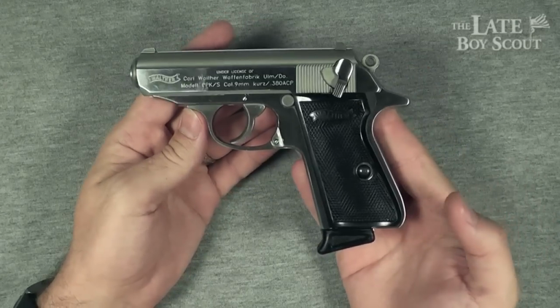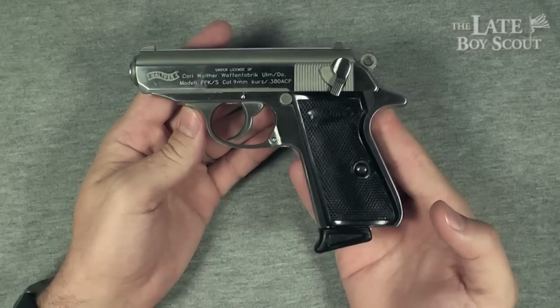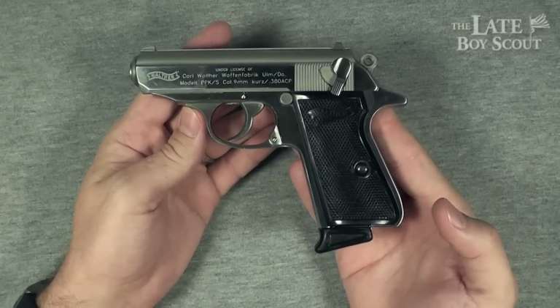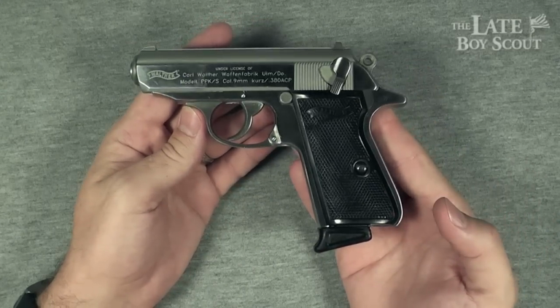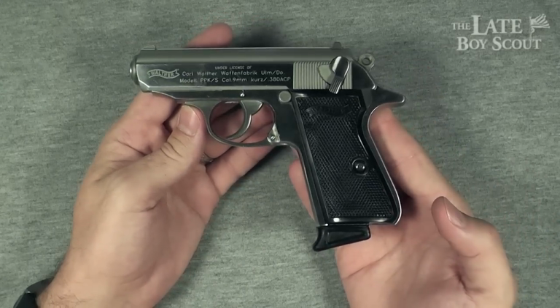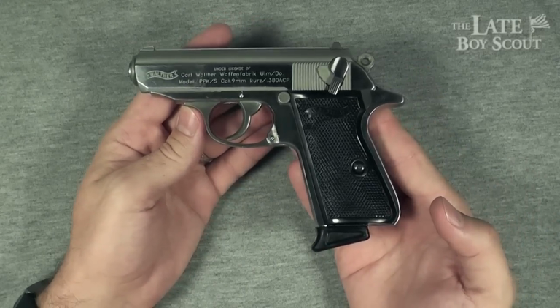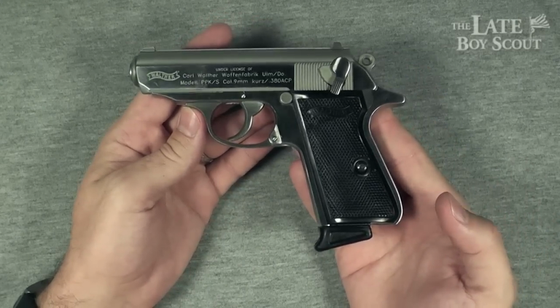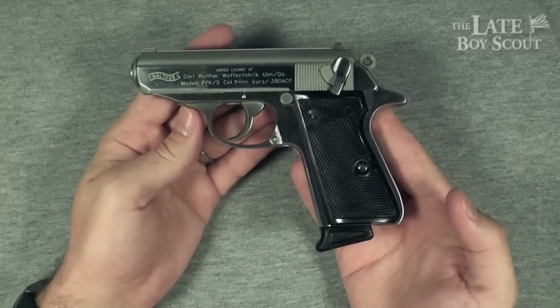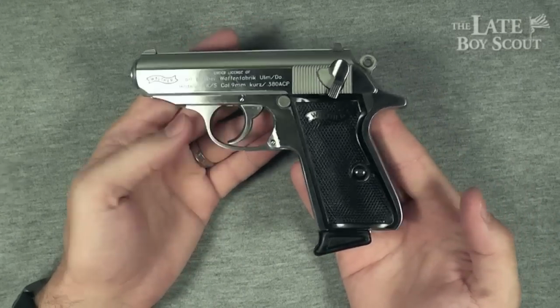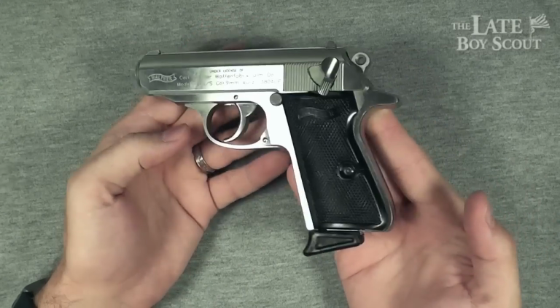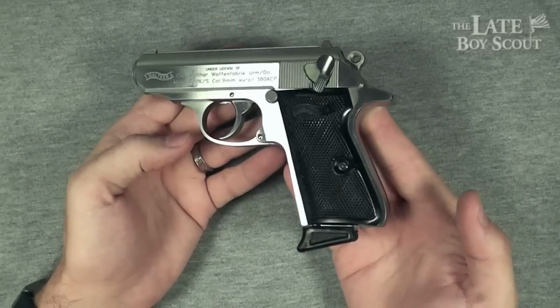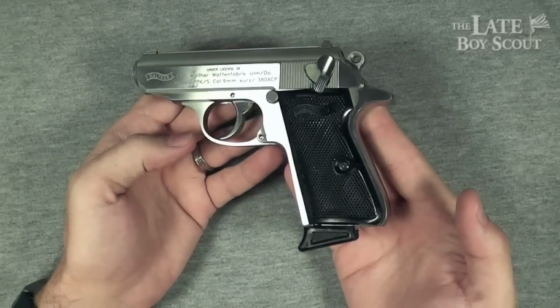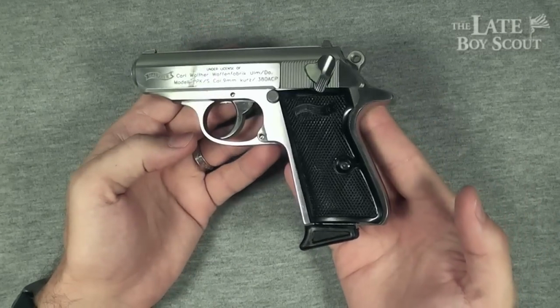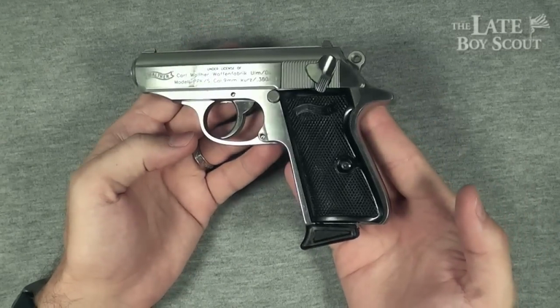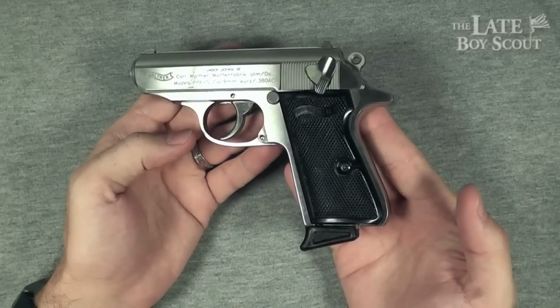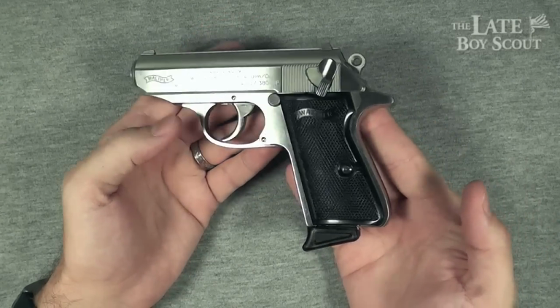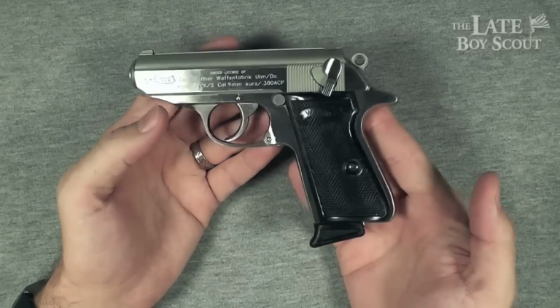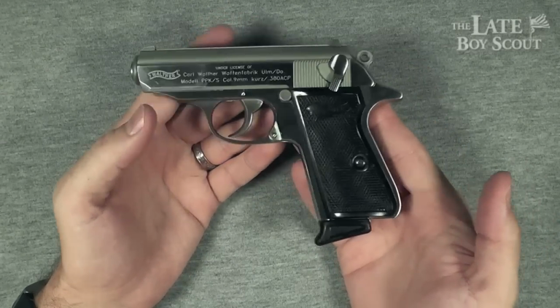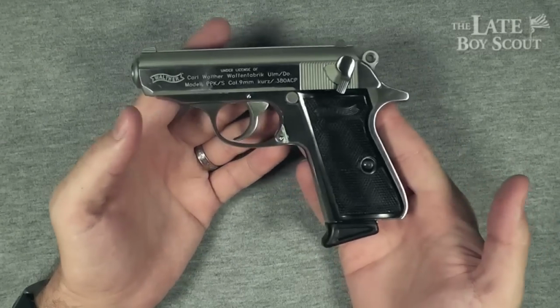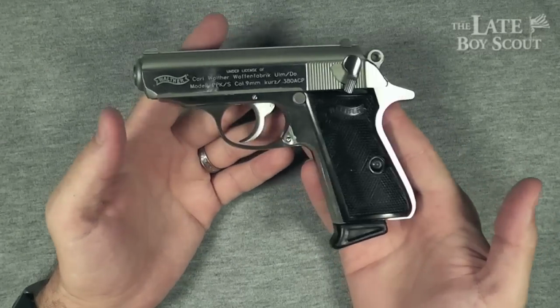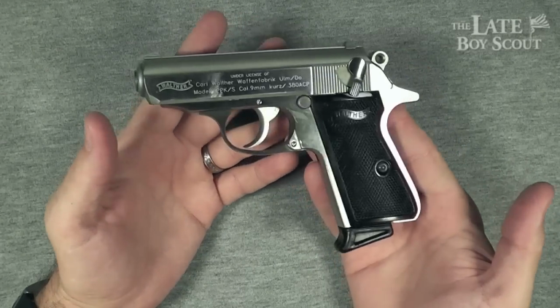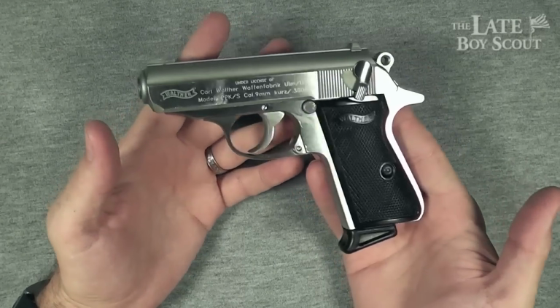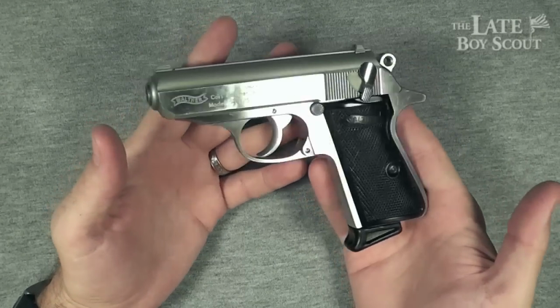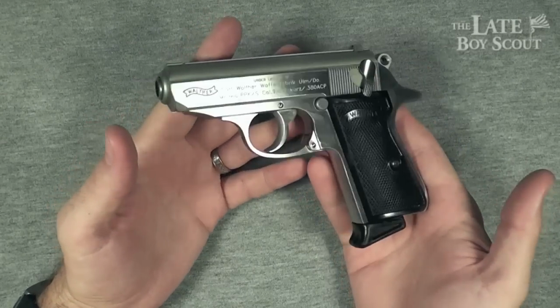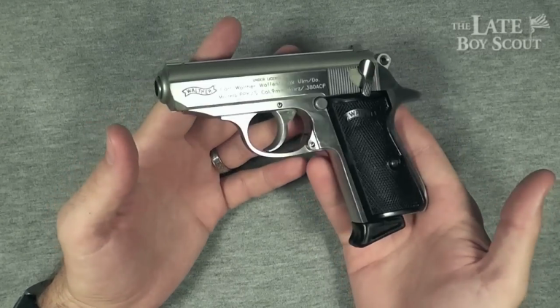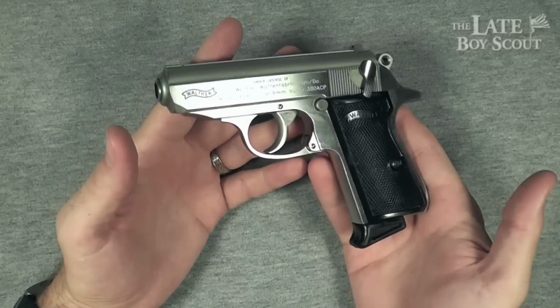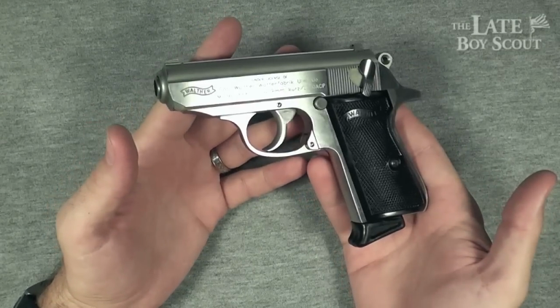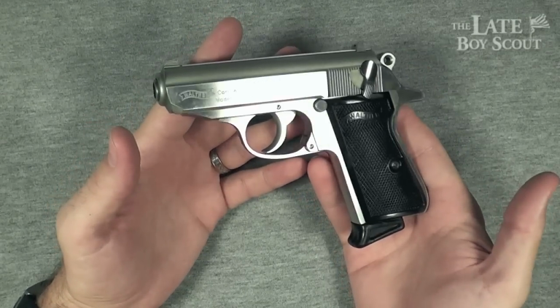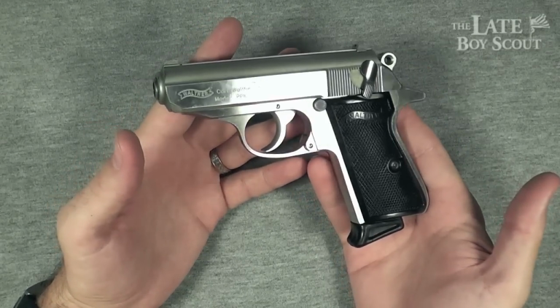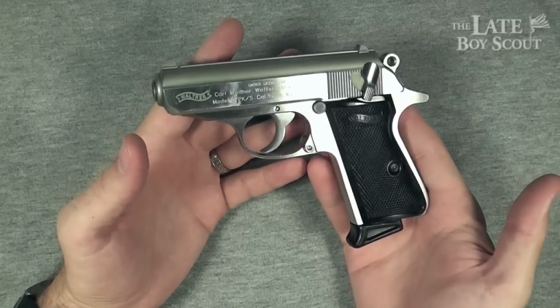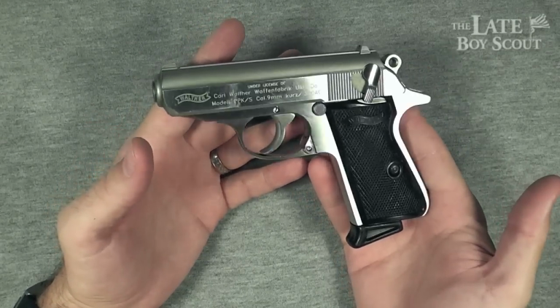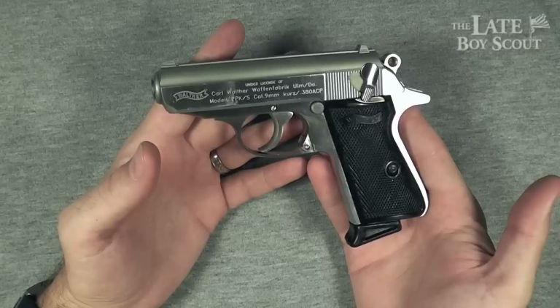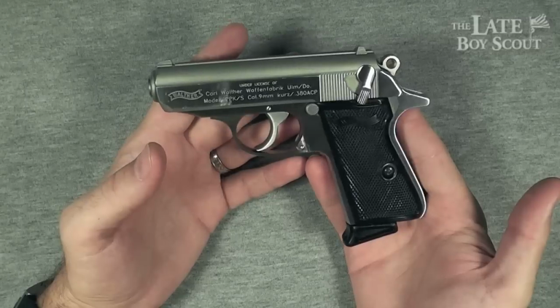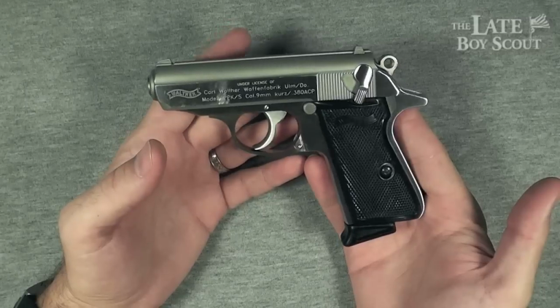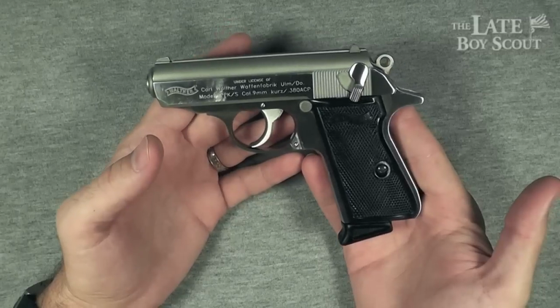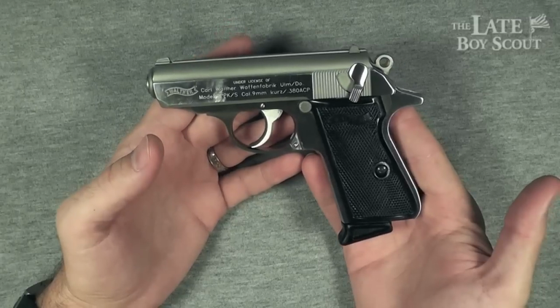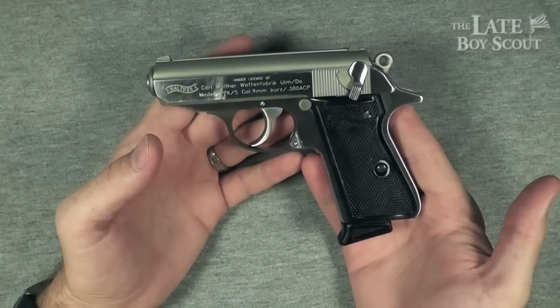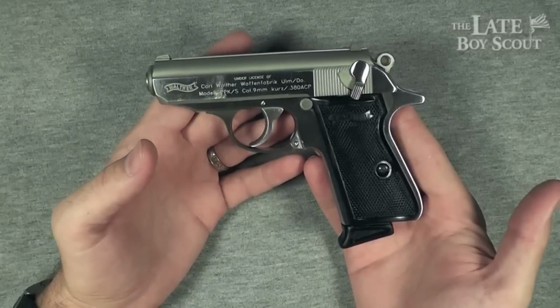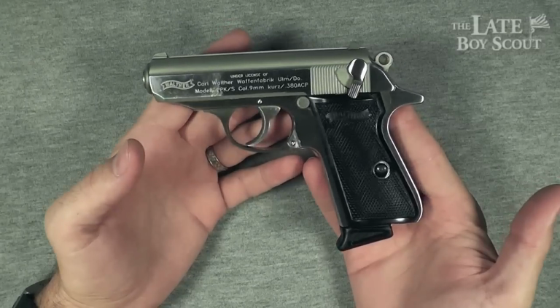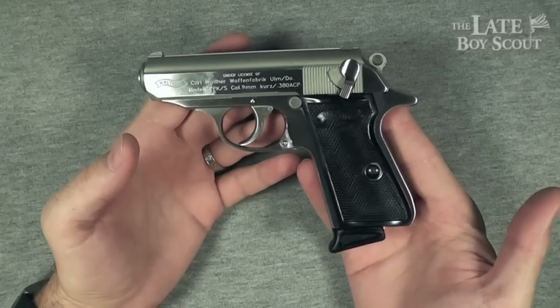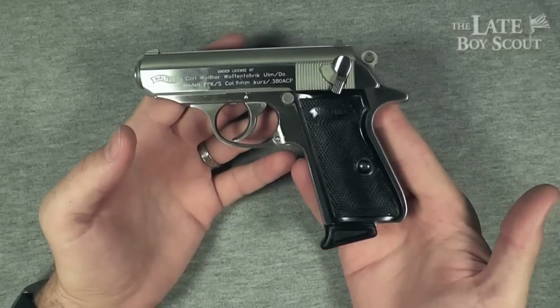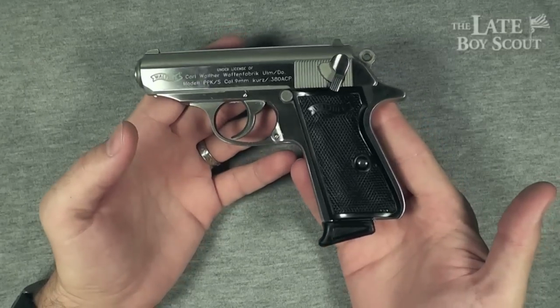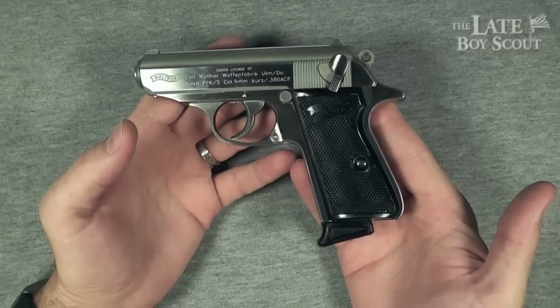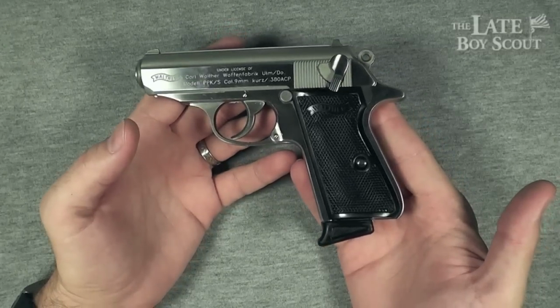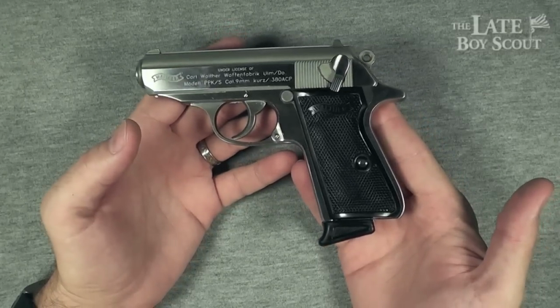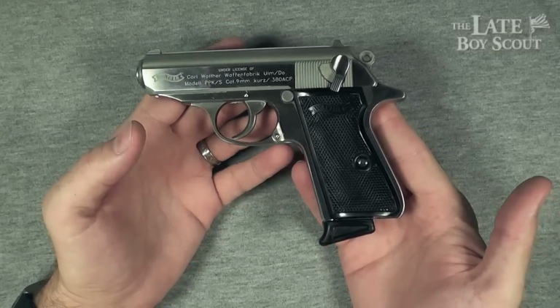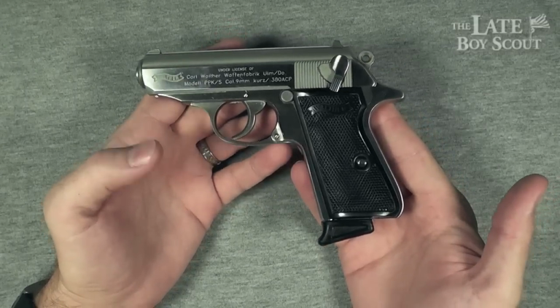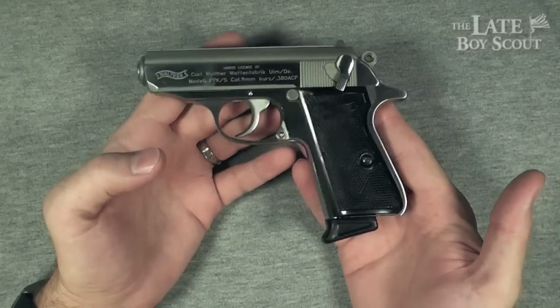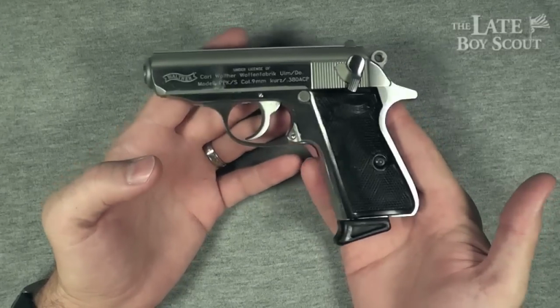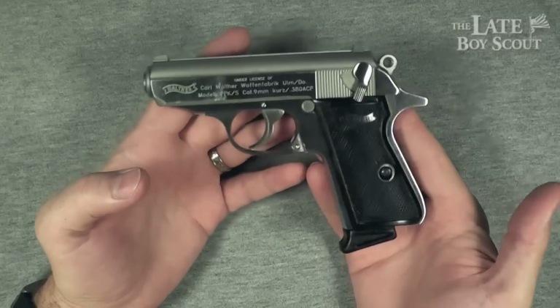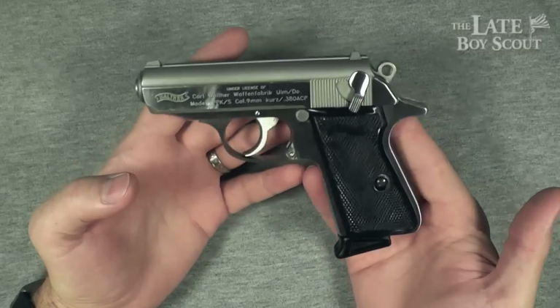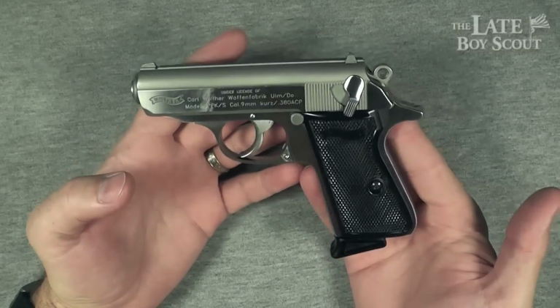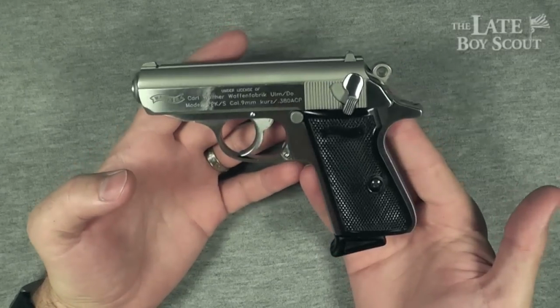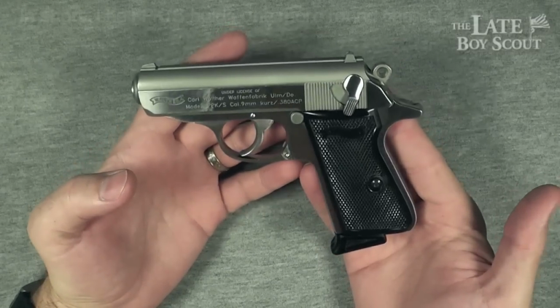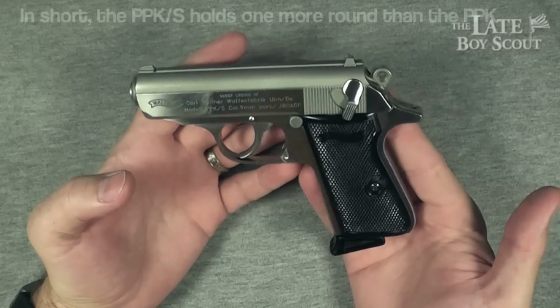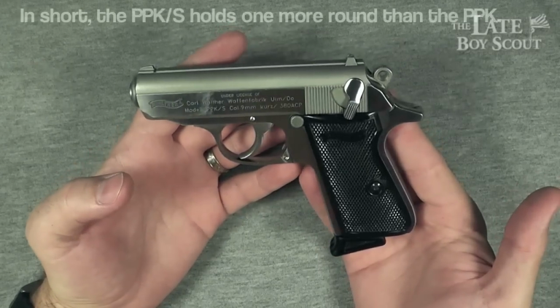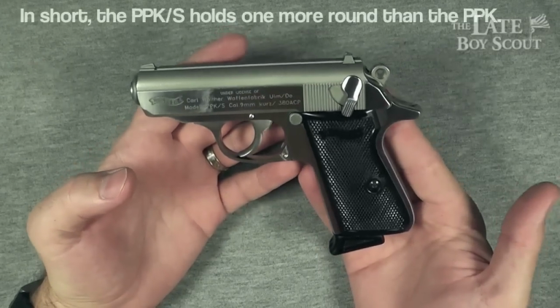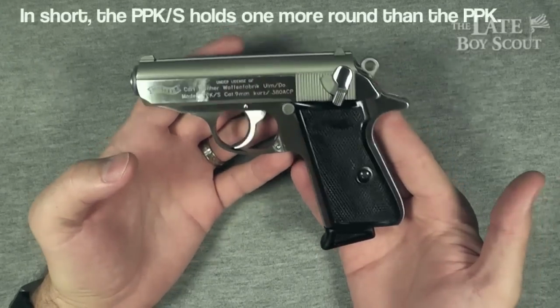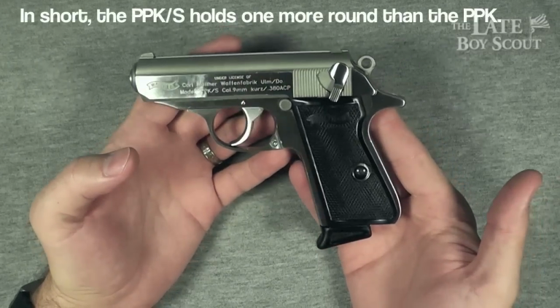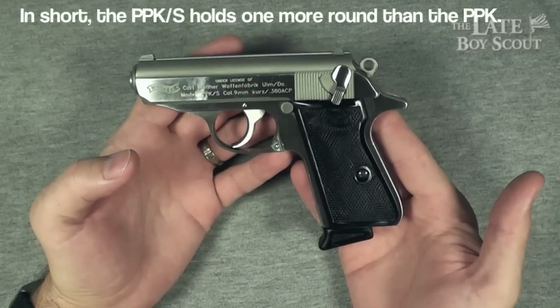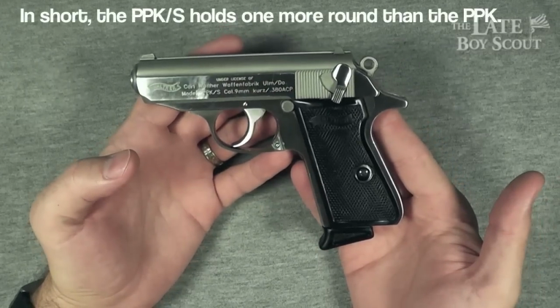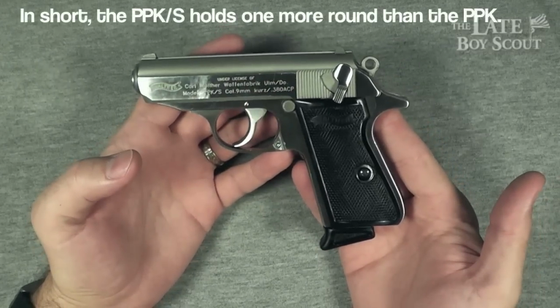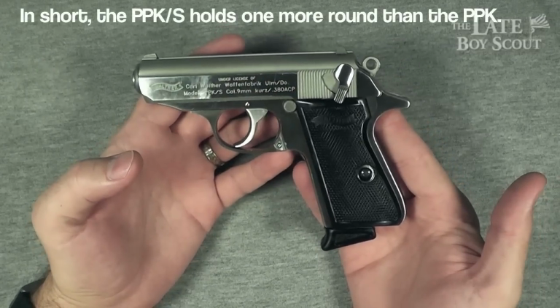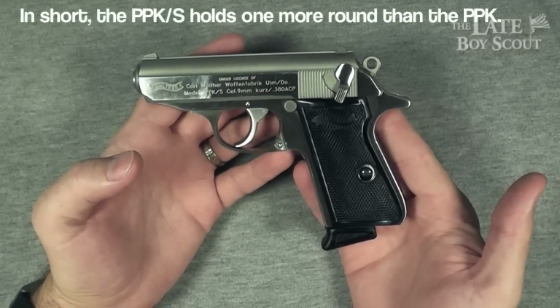Actually, that was the PPK. This is the PPKS — slight difference there. I'll get into that as I continue this review.